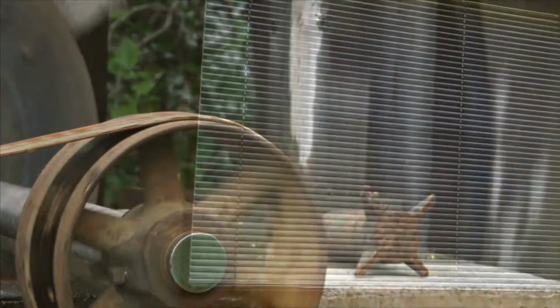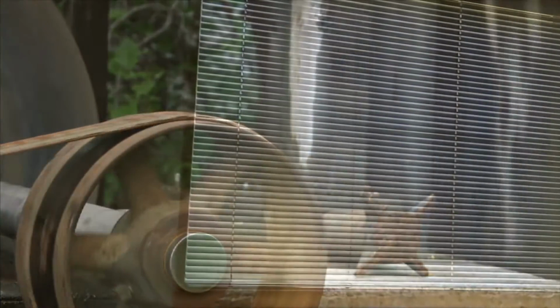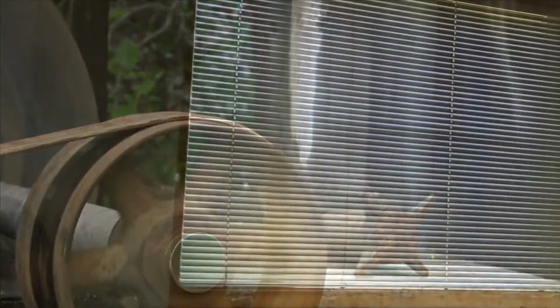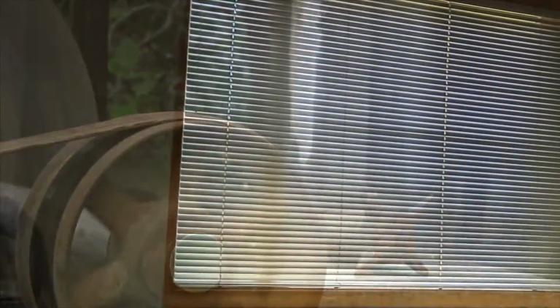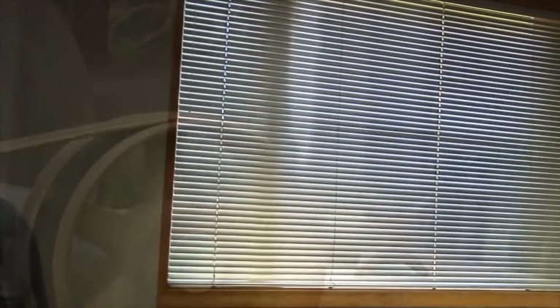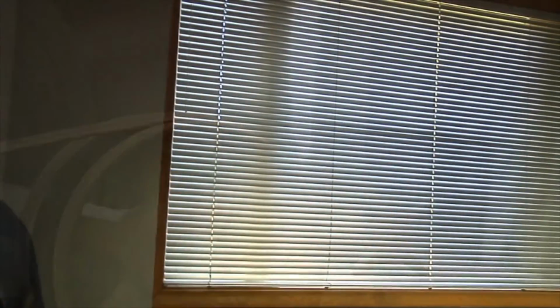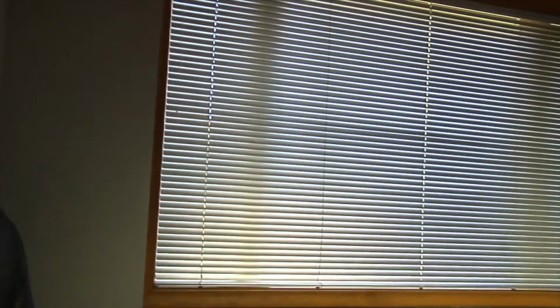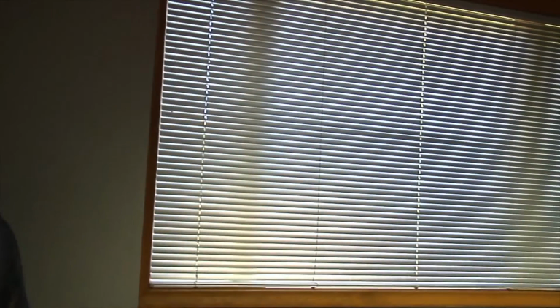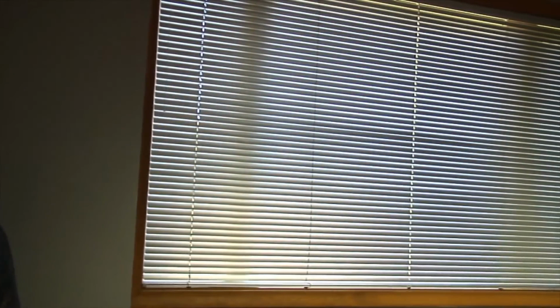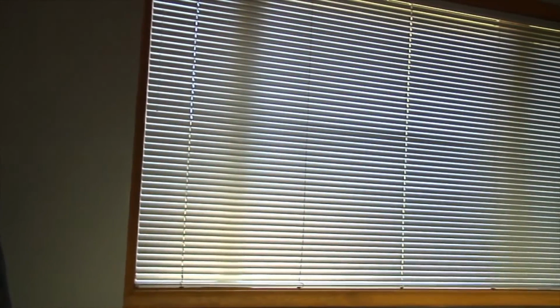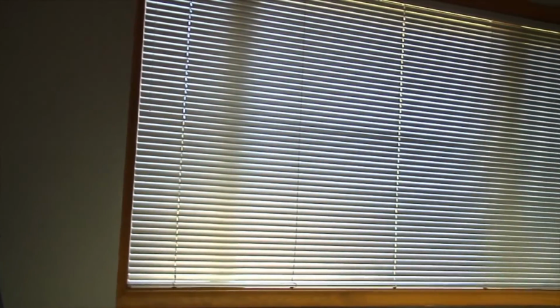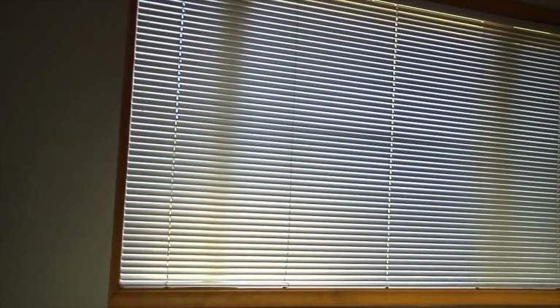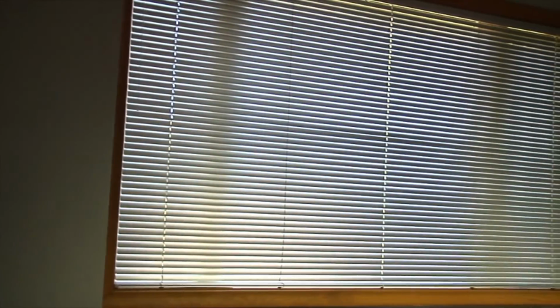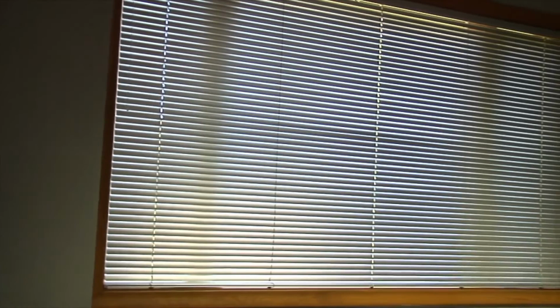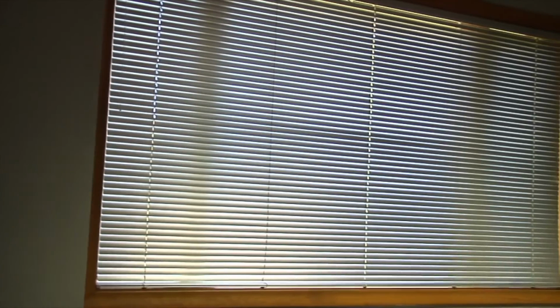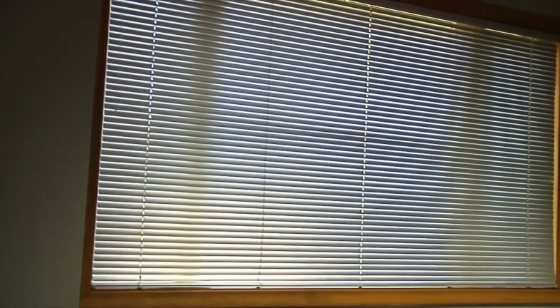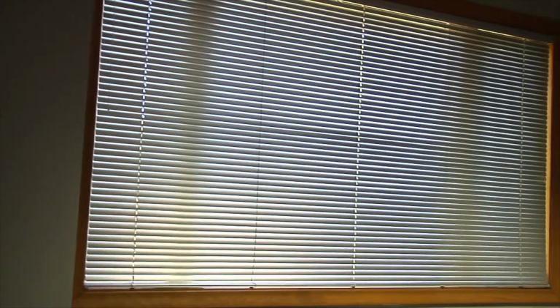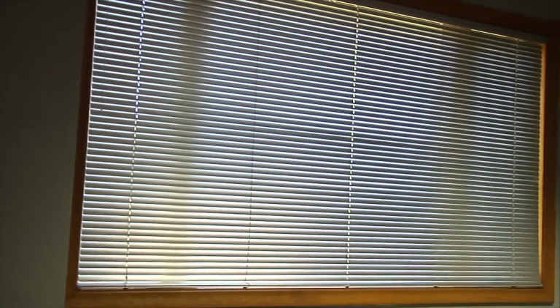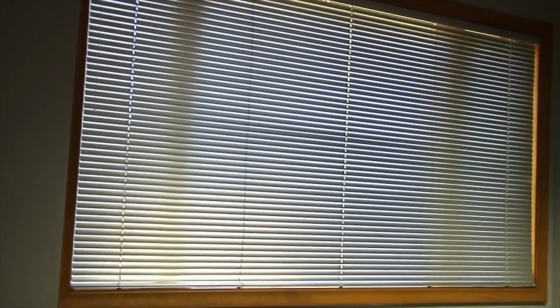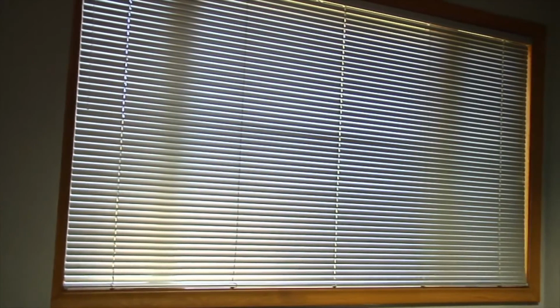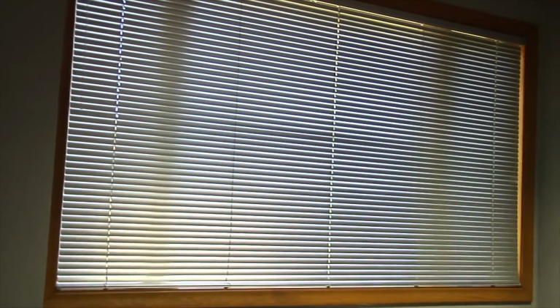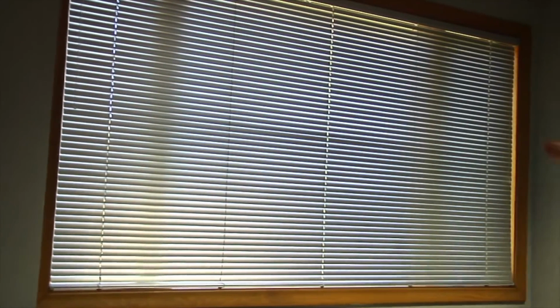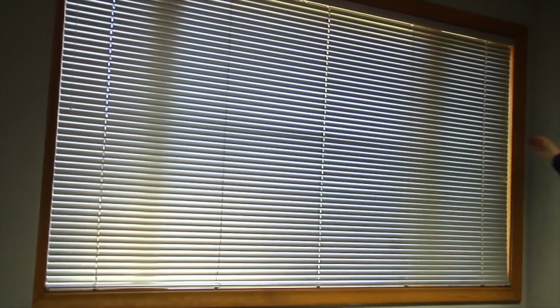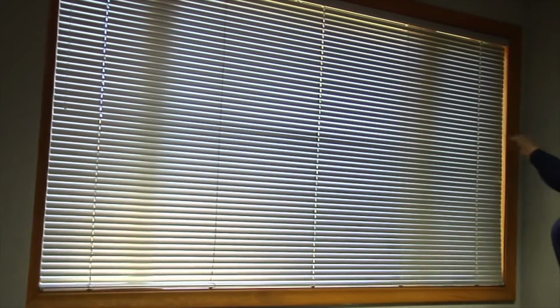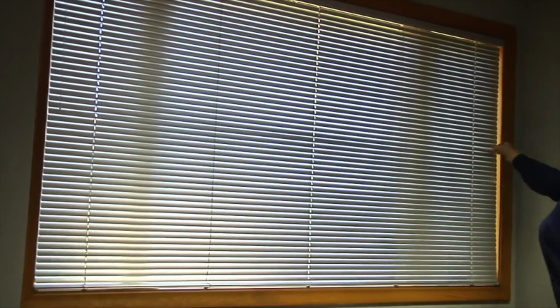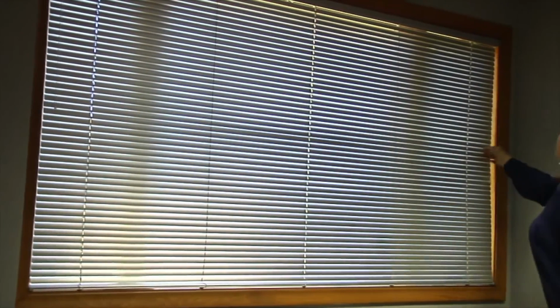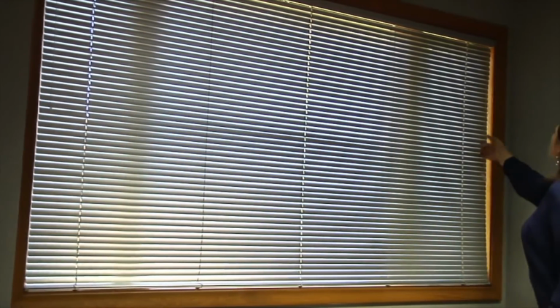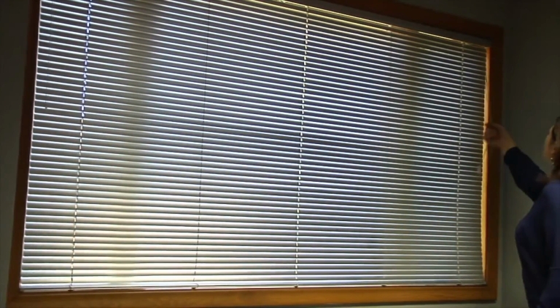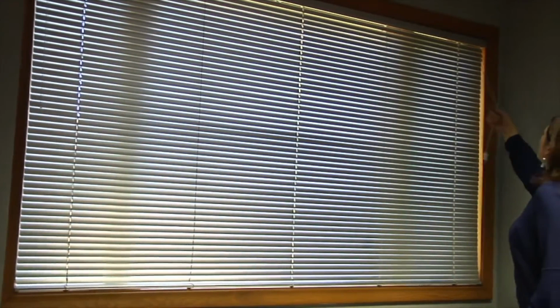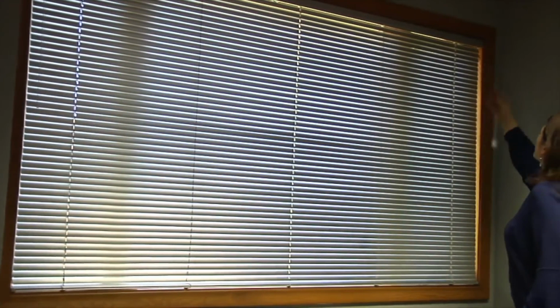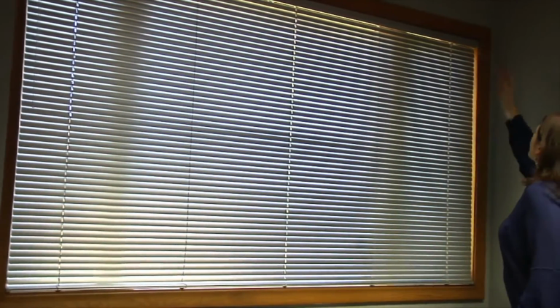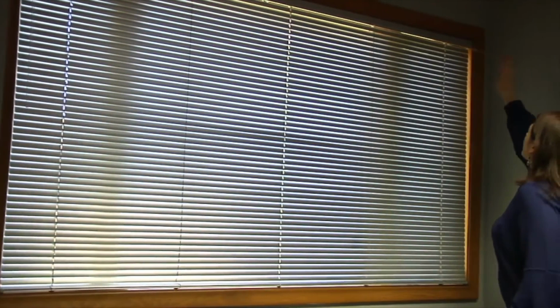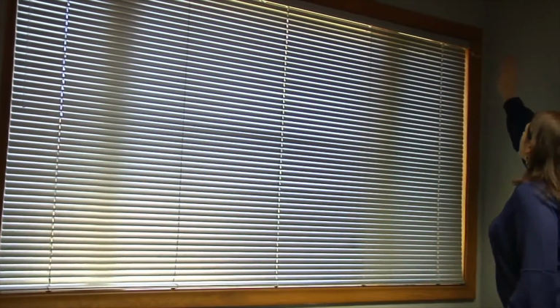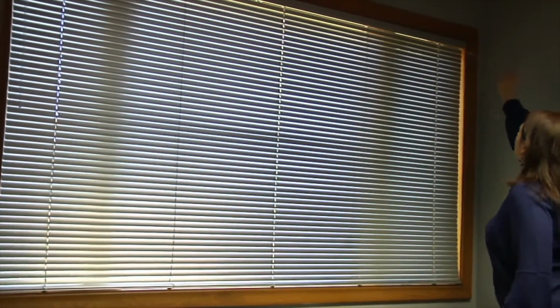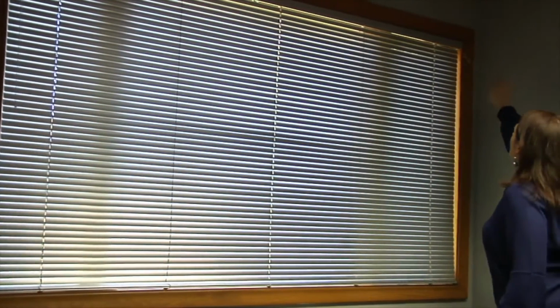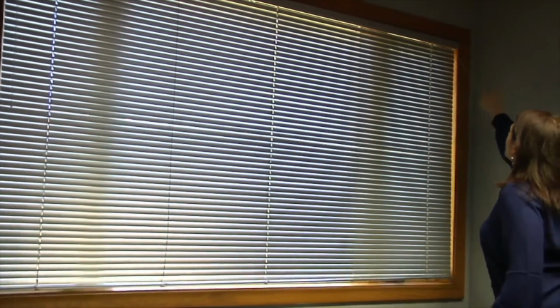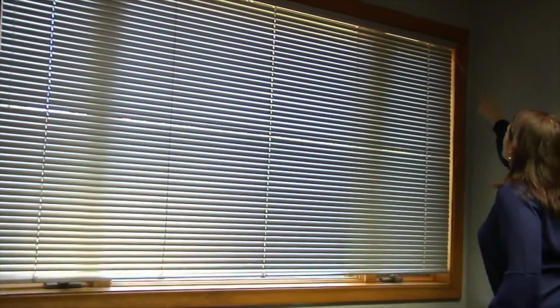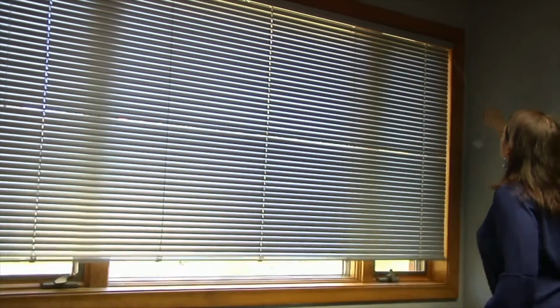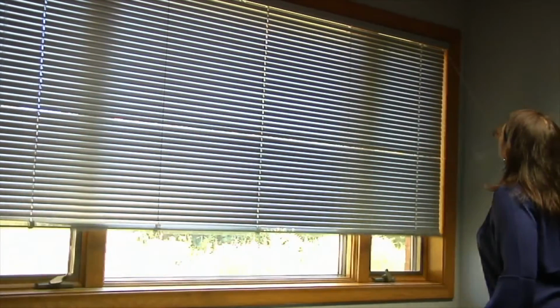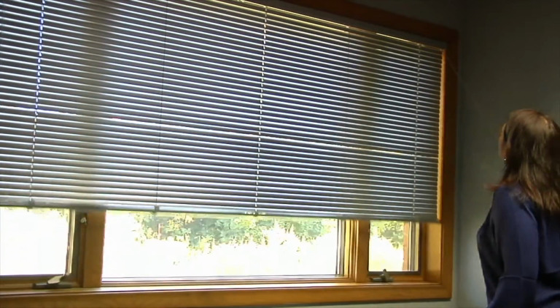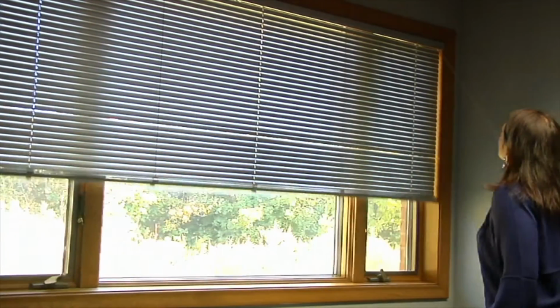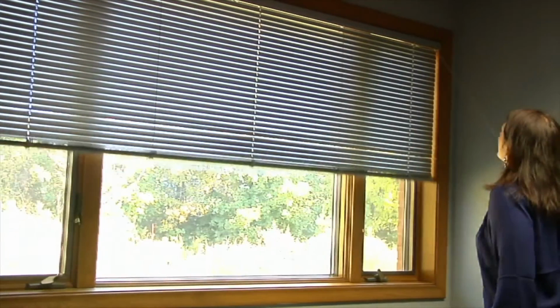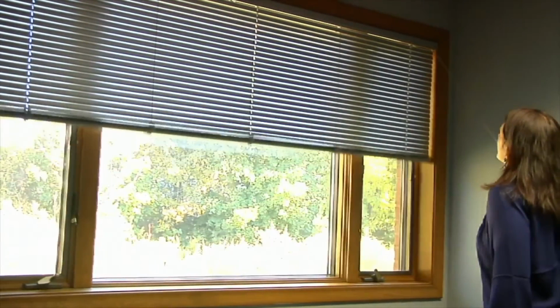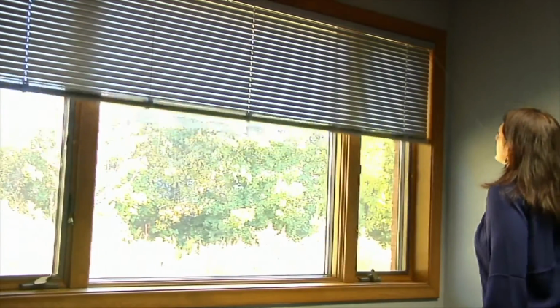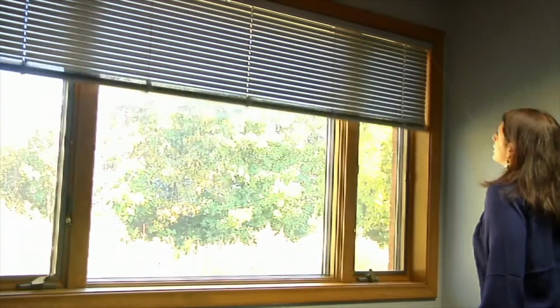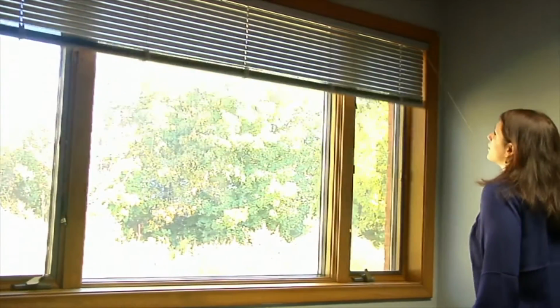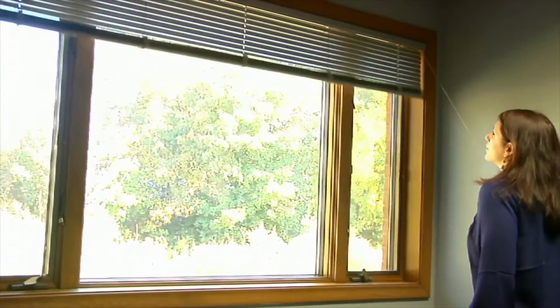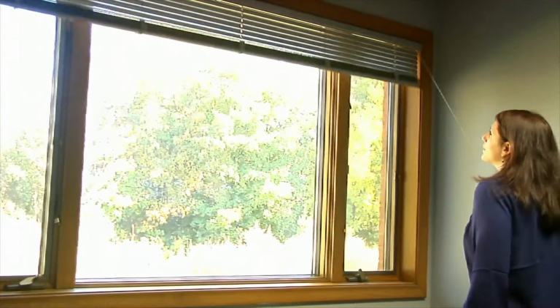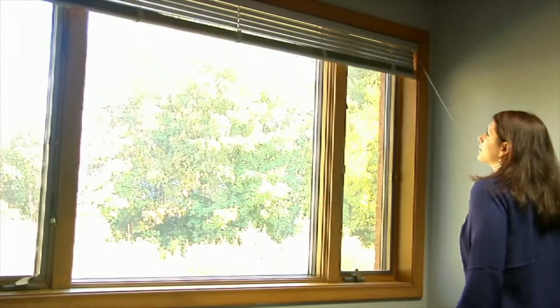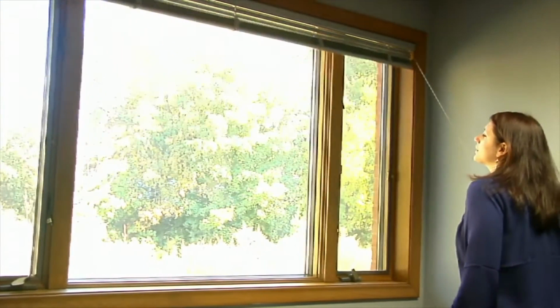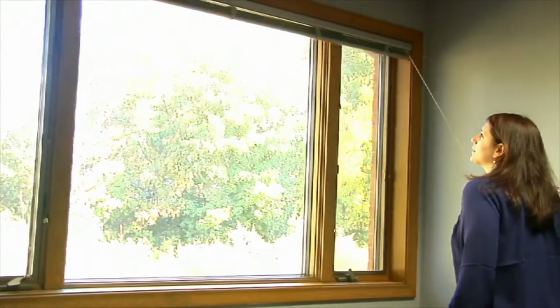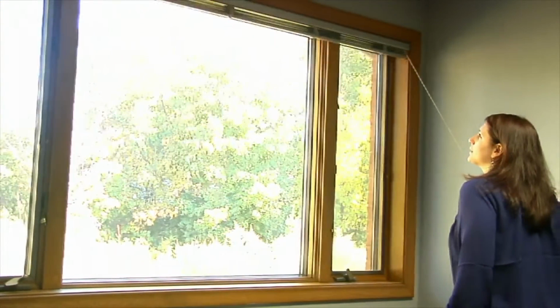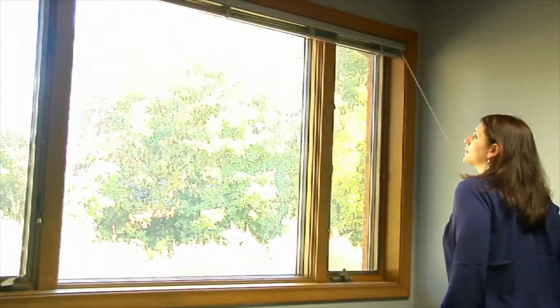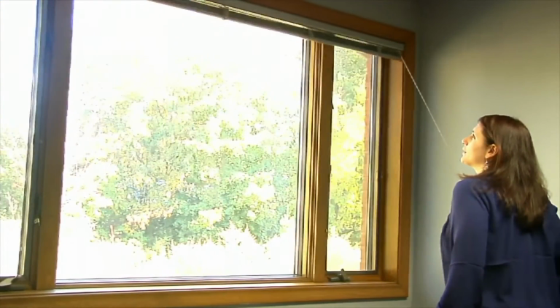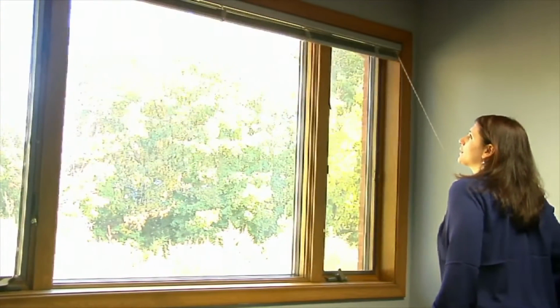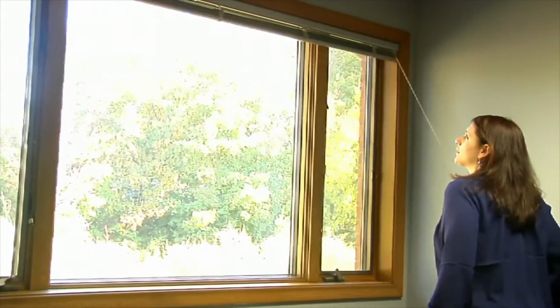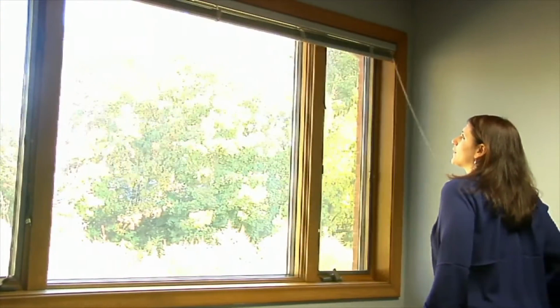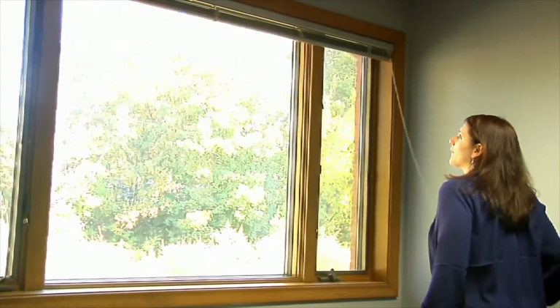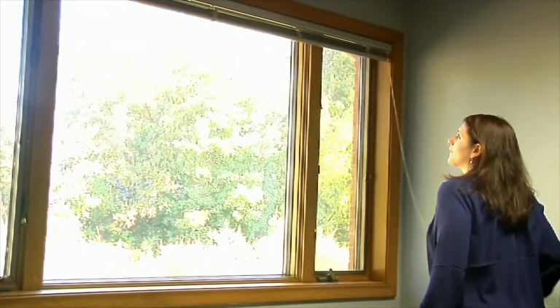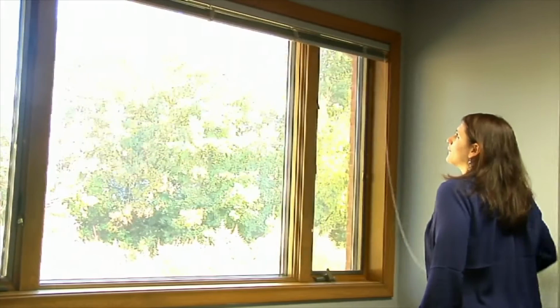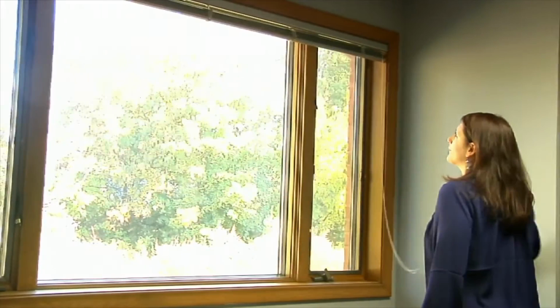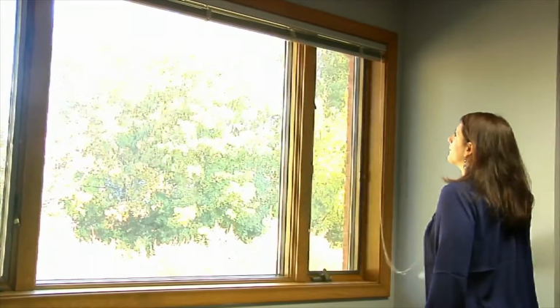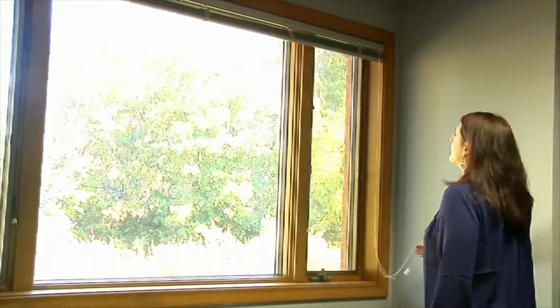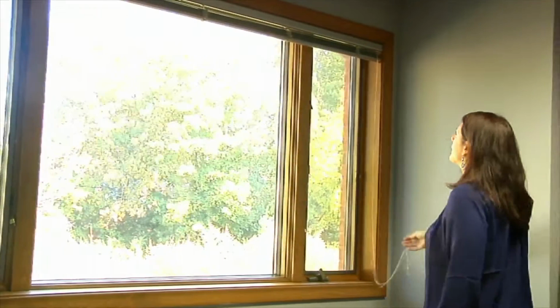Pulleys are used in window blinds. Pulling on the rope lets you raise and lower the blinds.